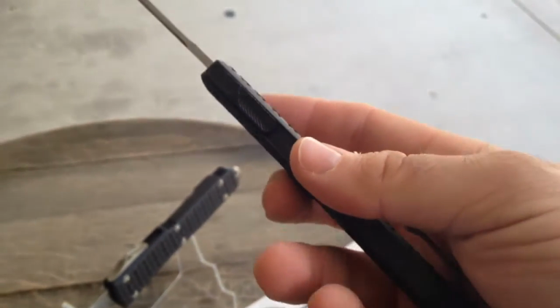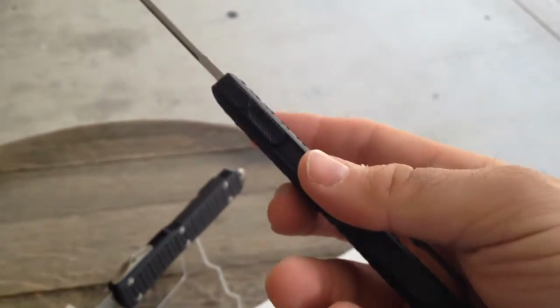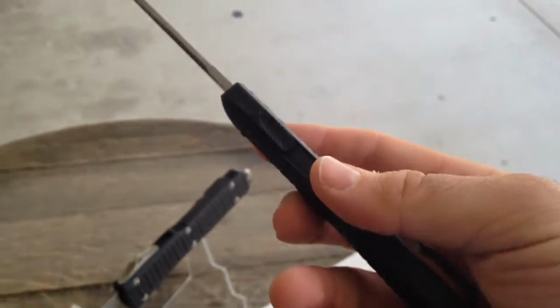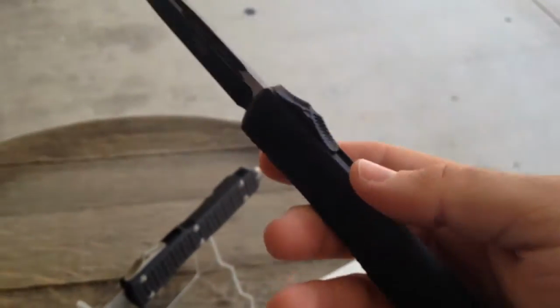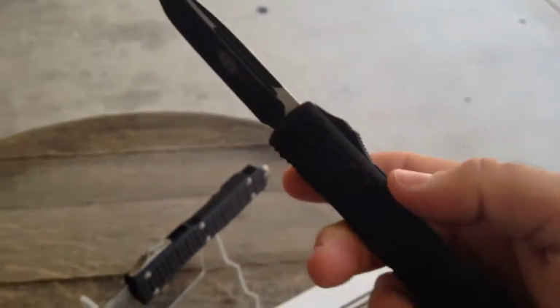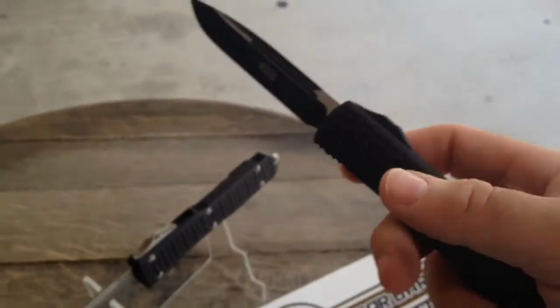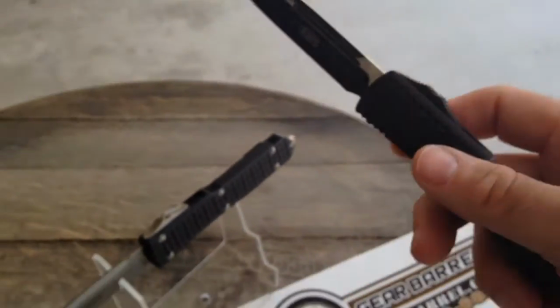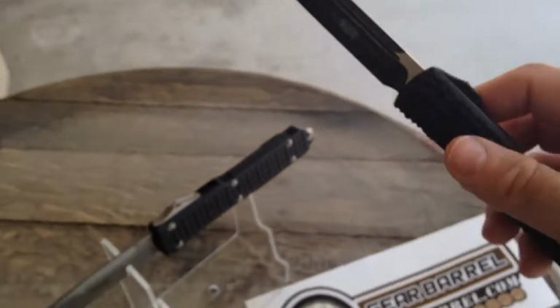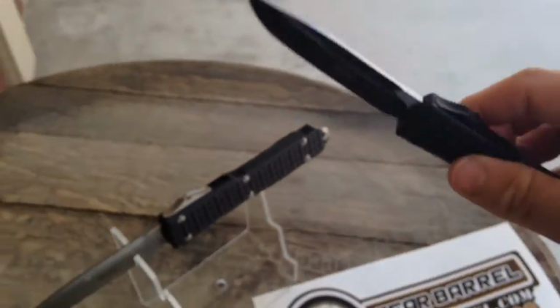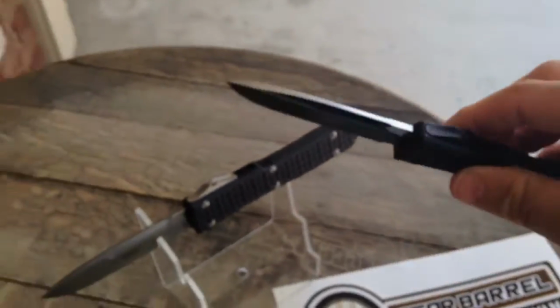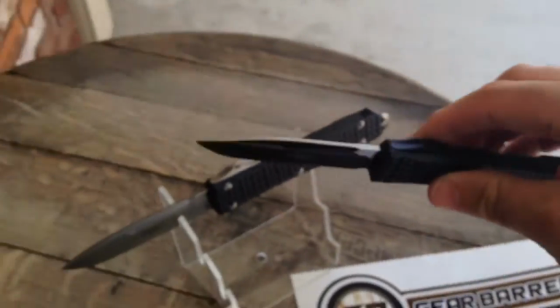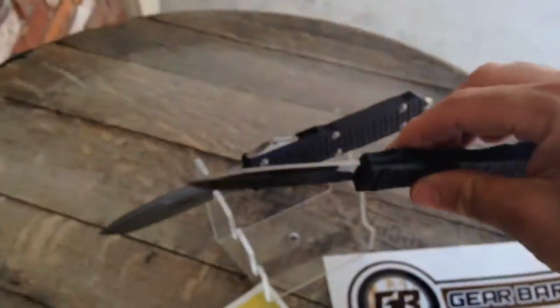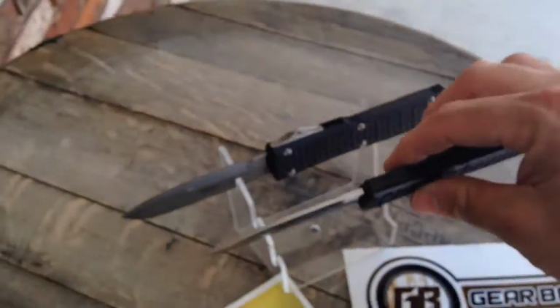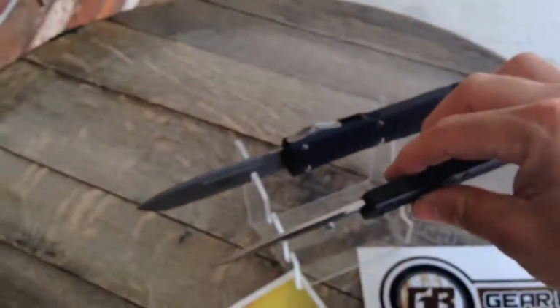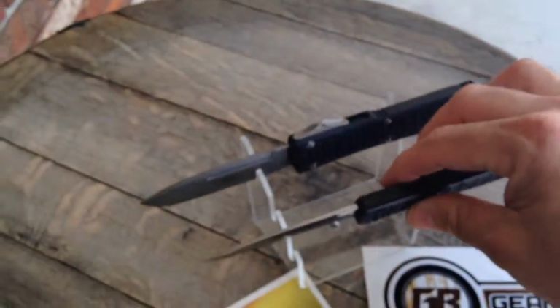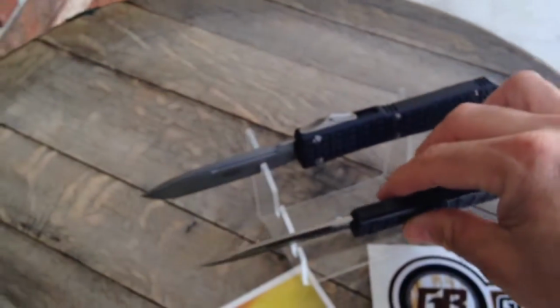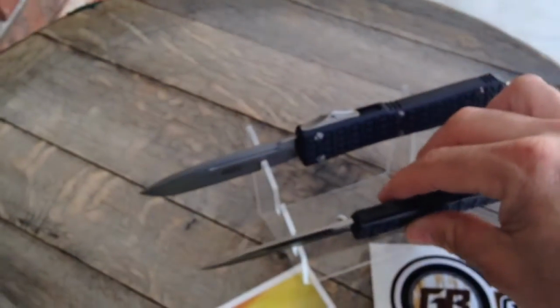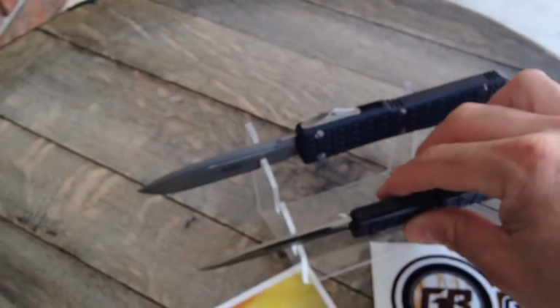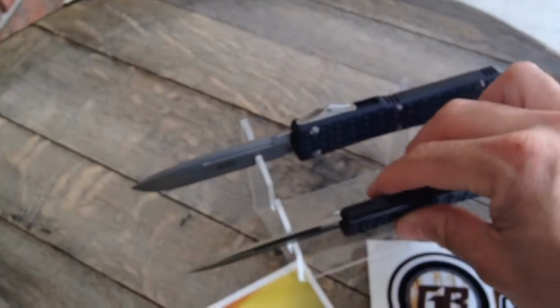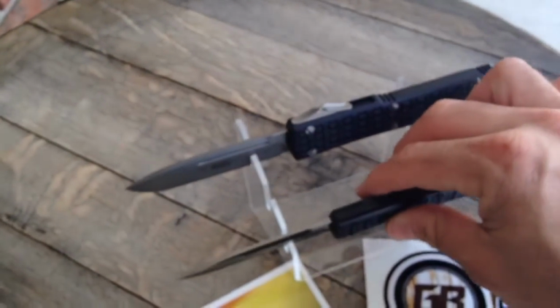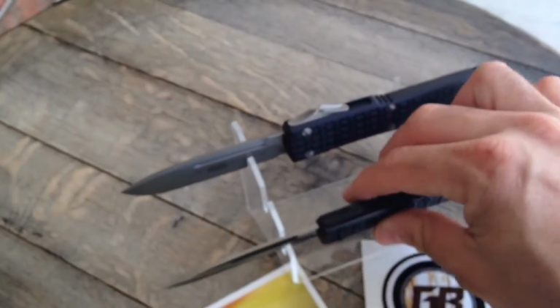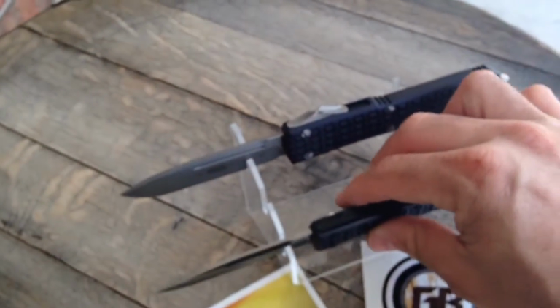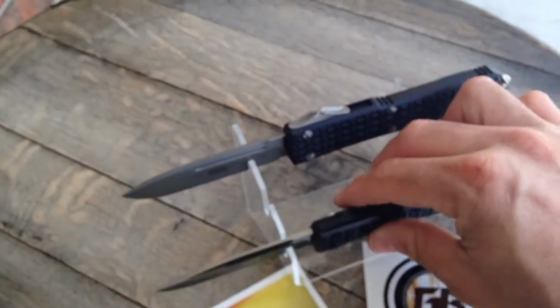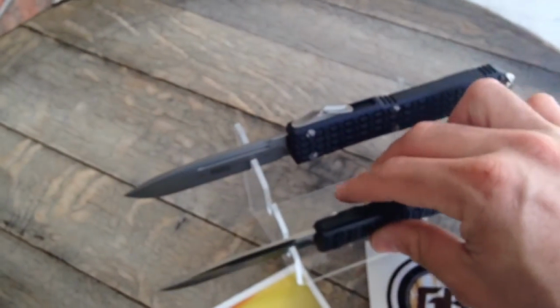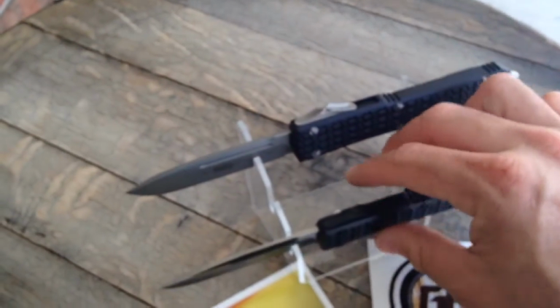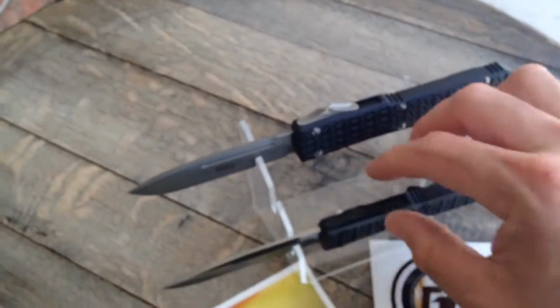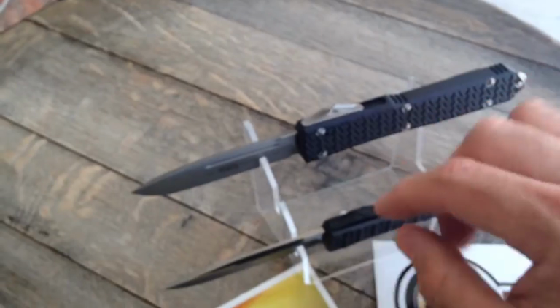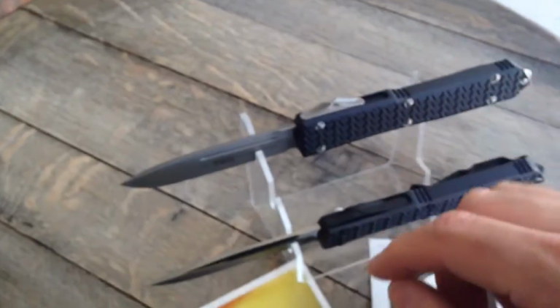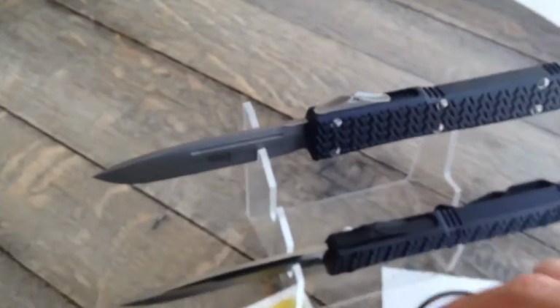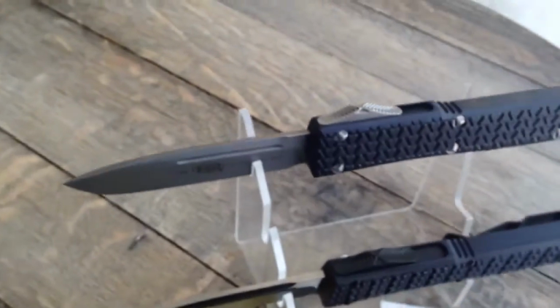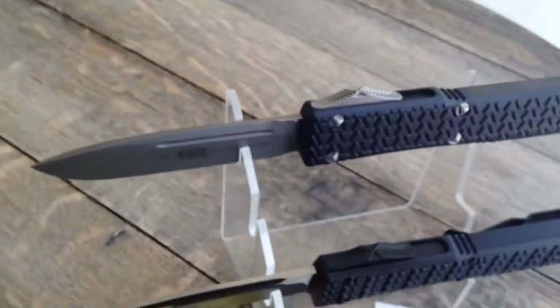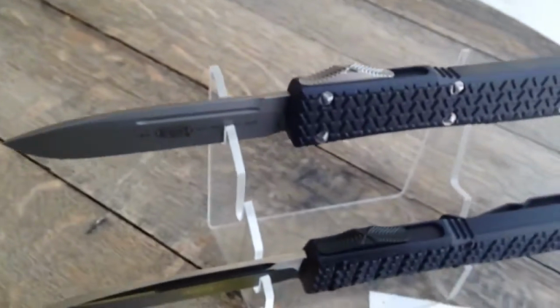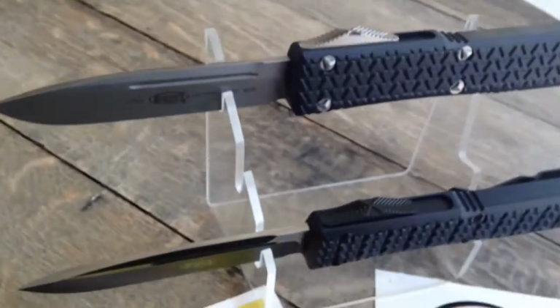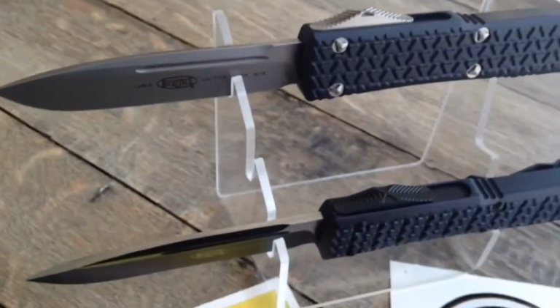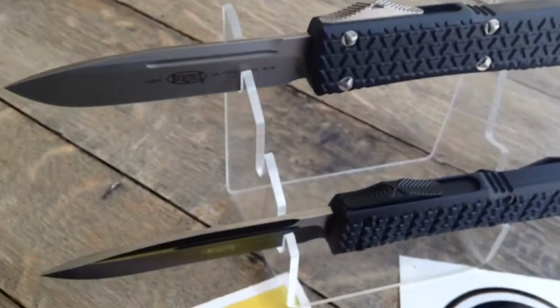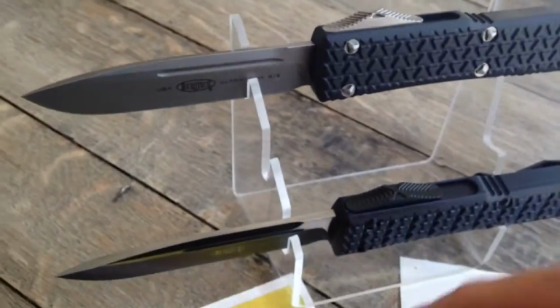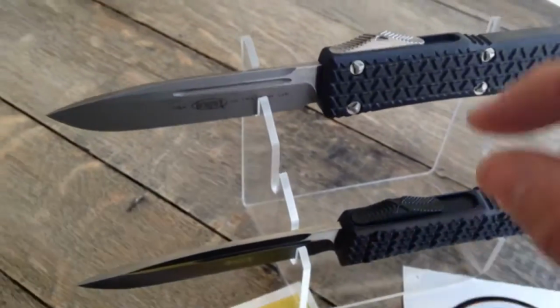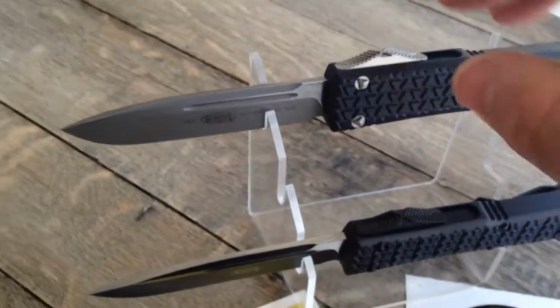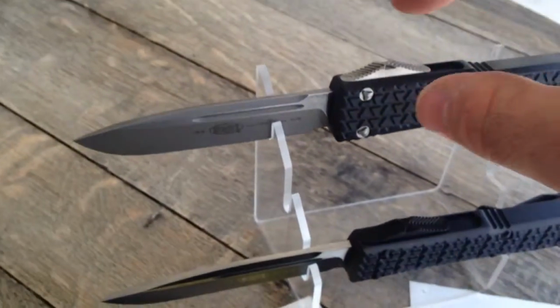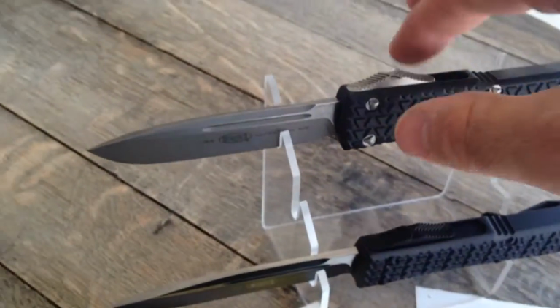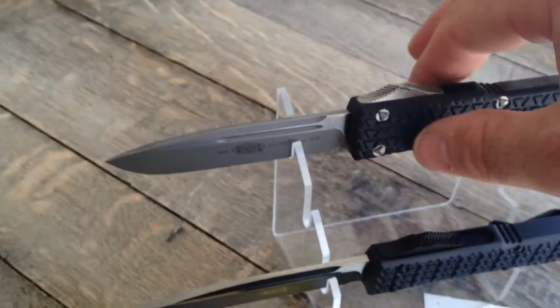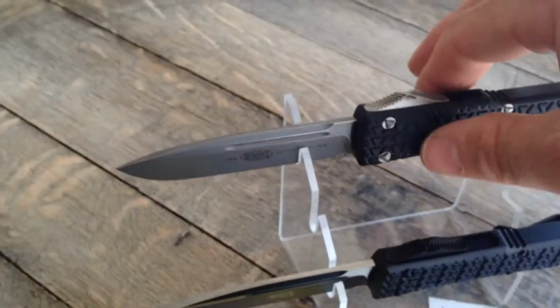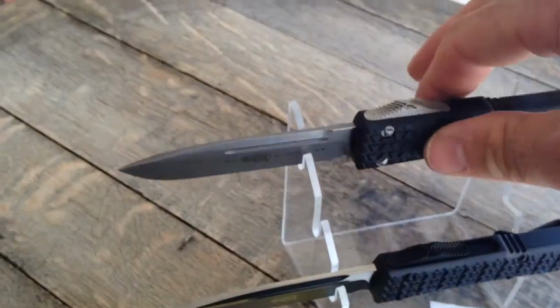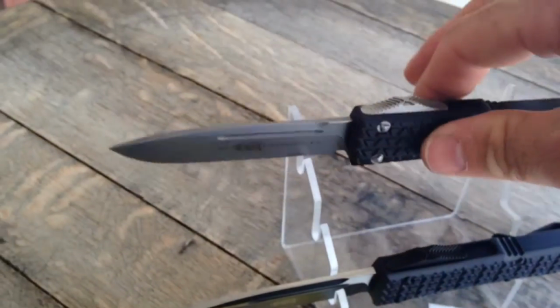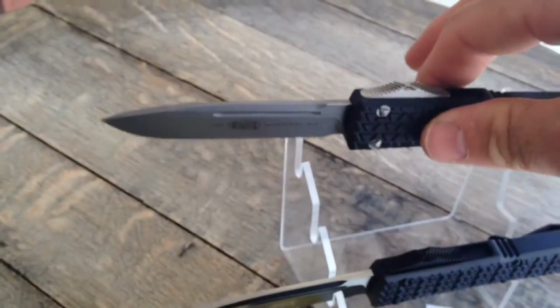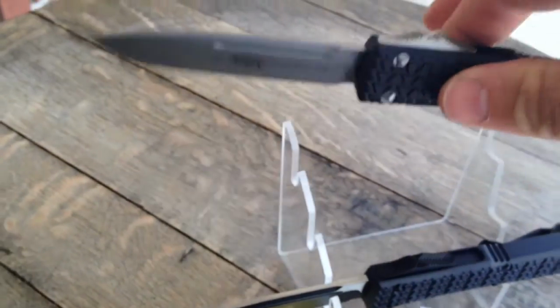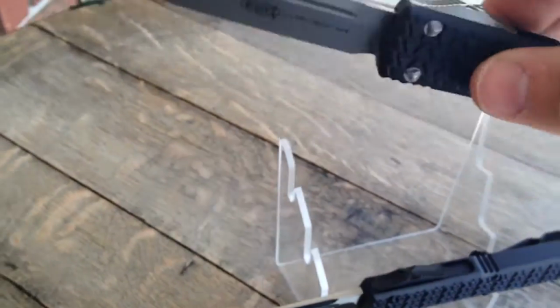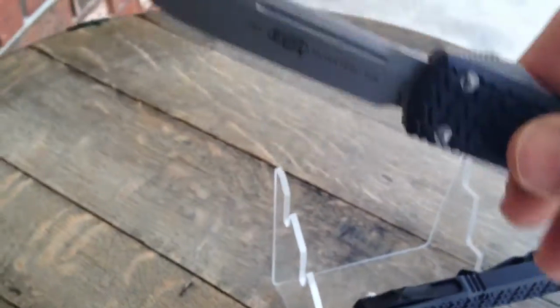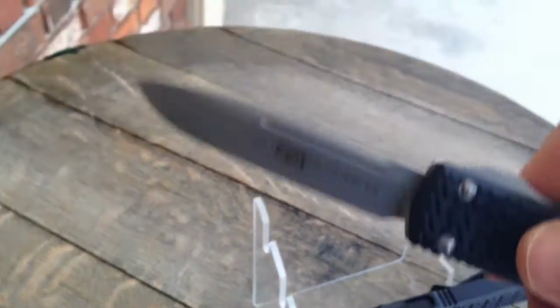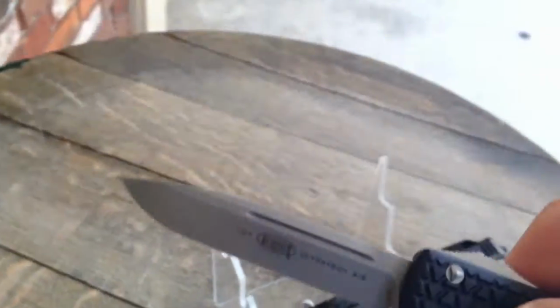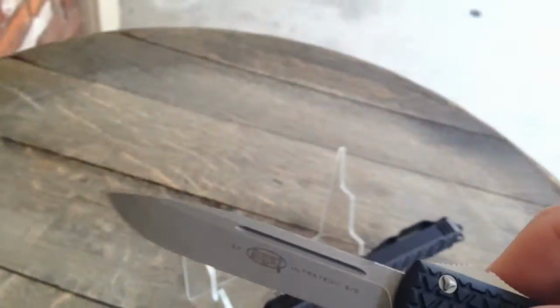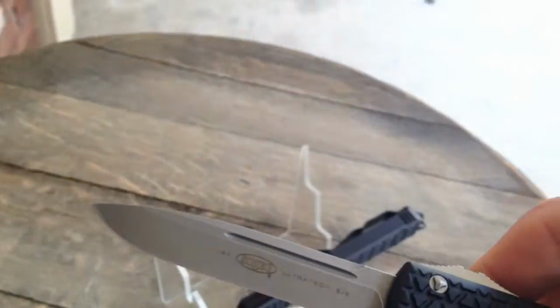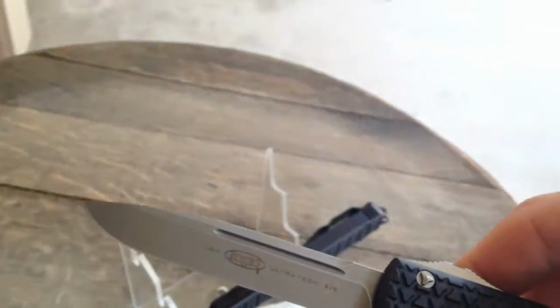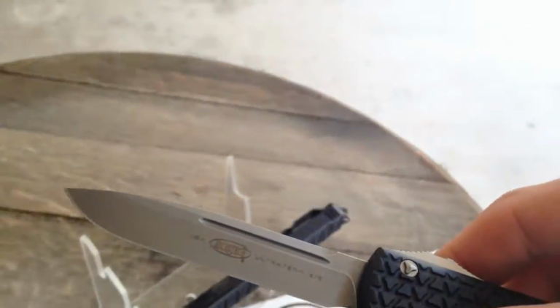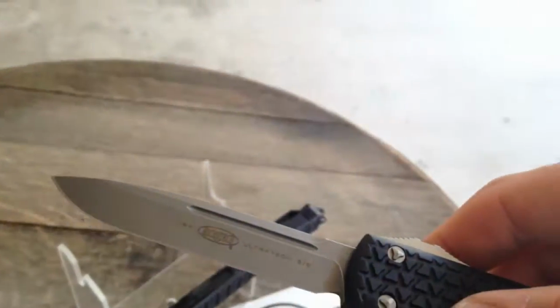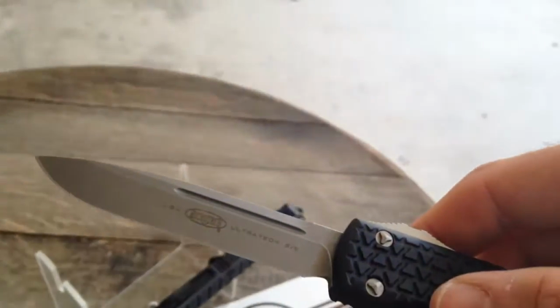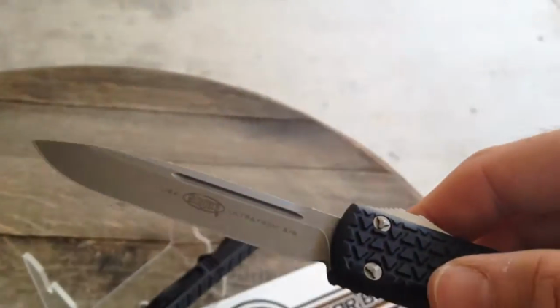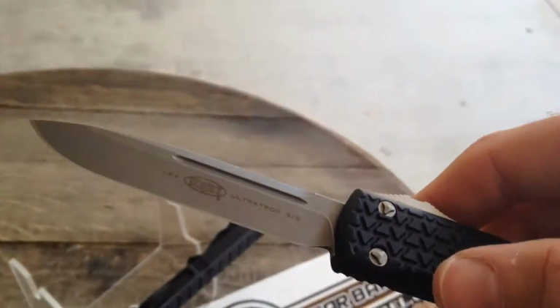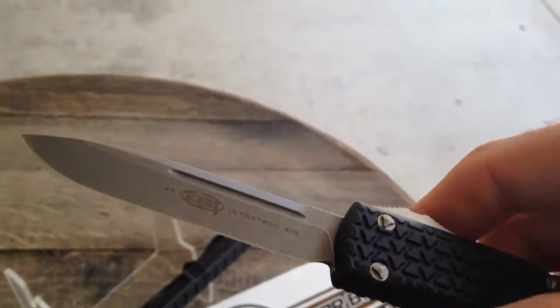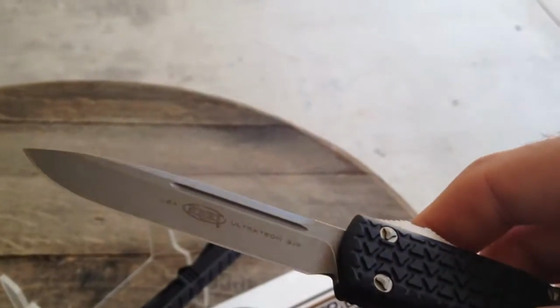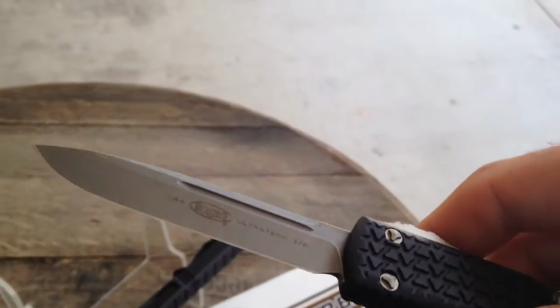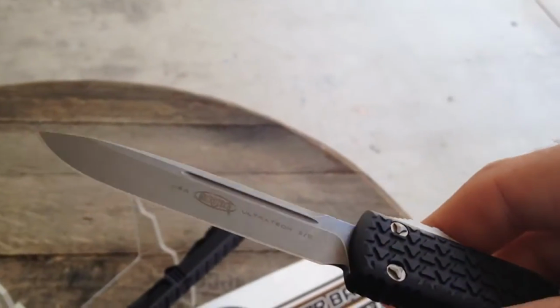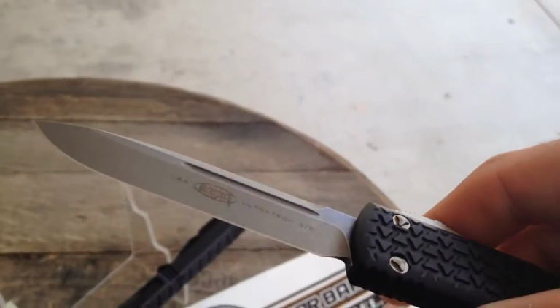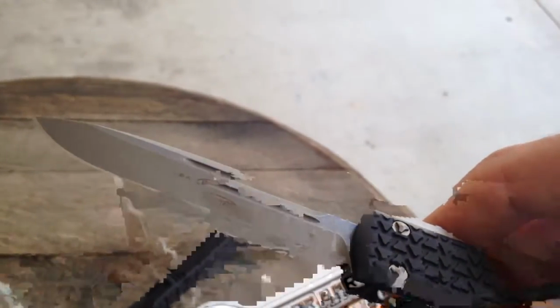Just beautiful blades. We've got one in obviously the black, and this is the apocalyptic finish.